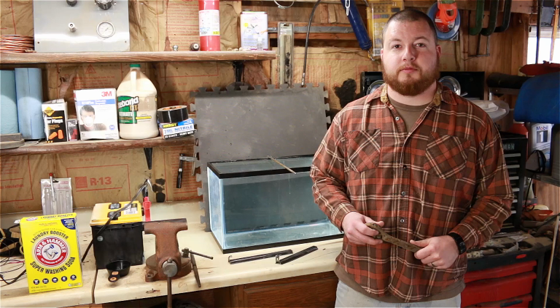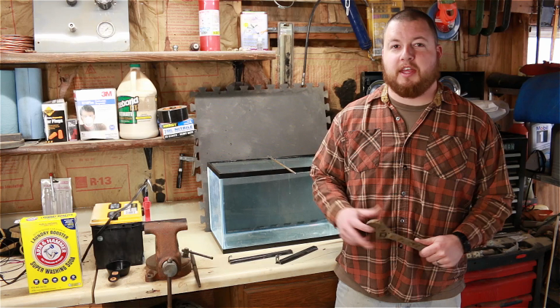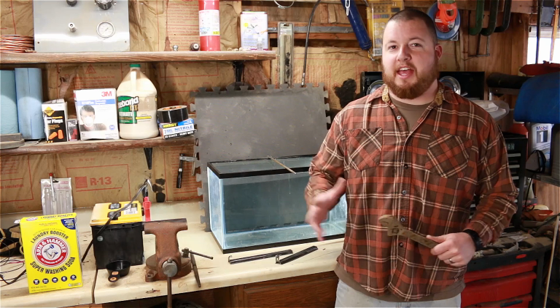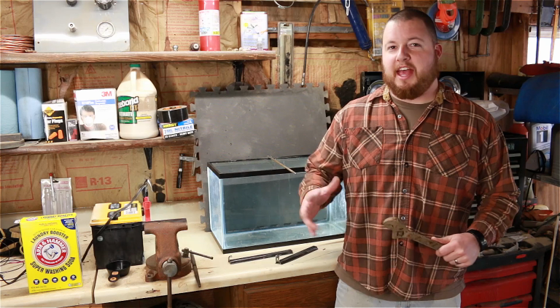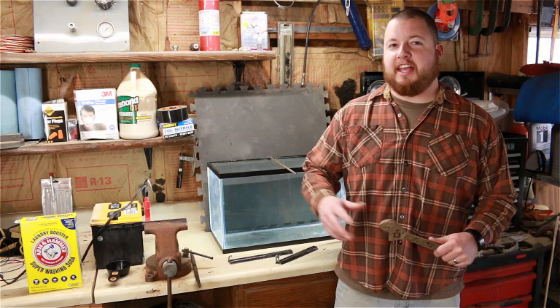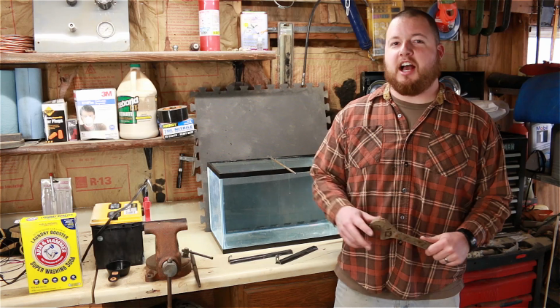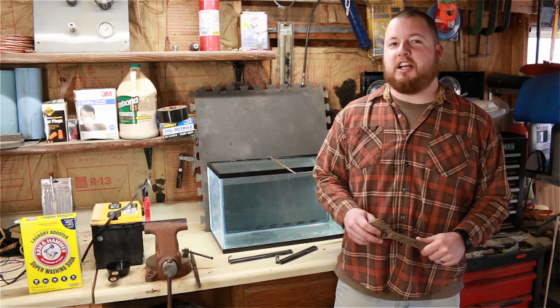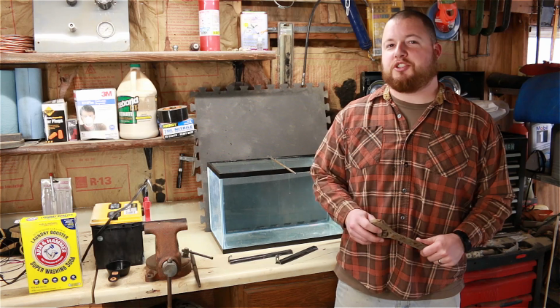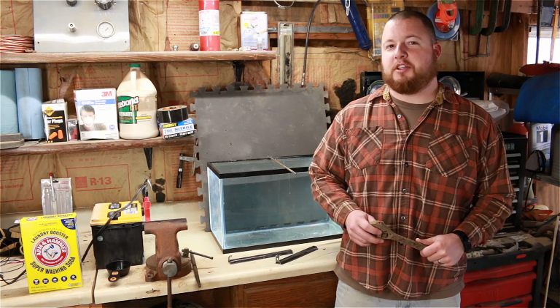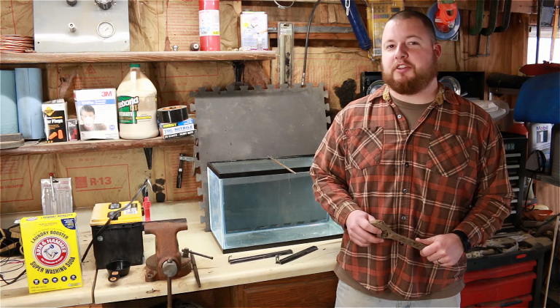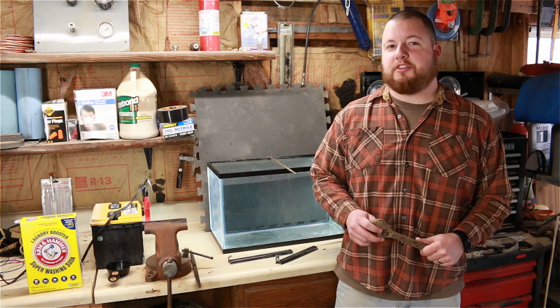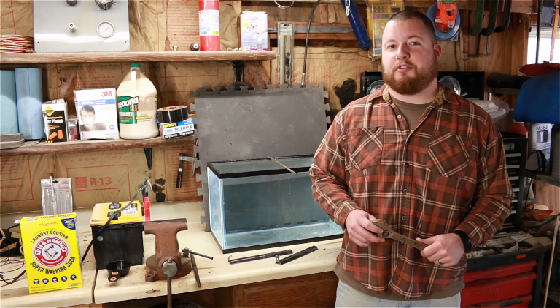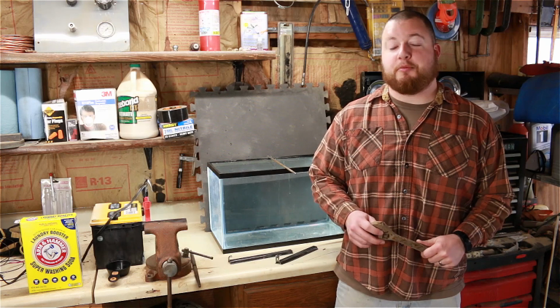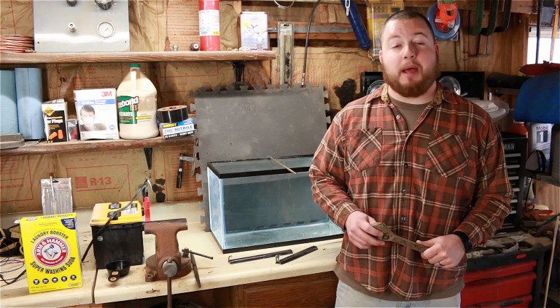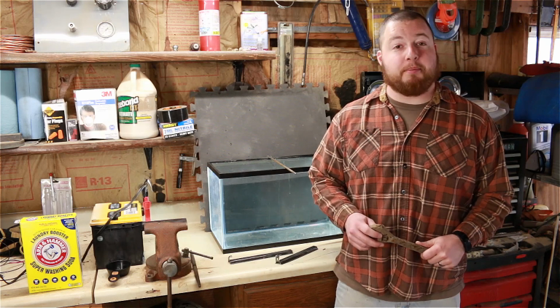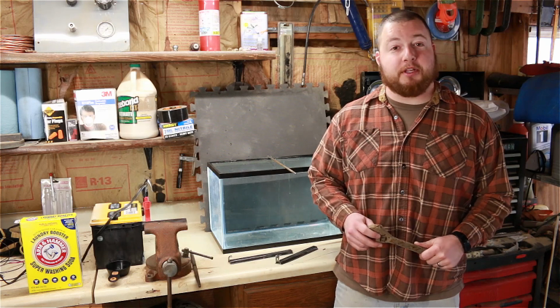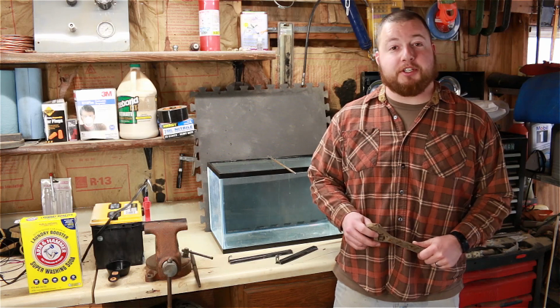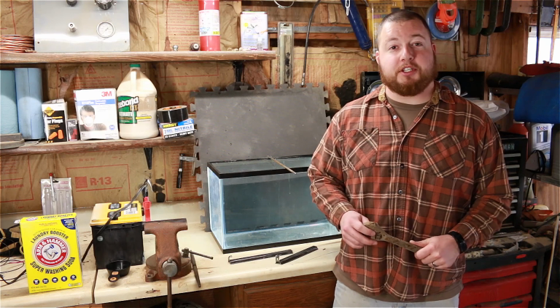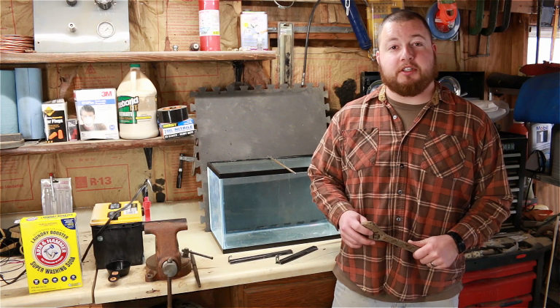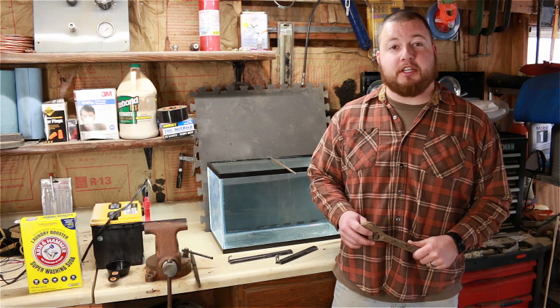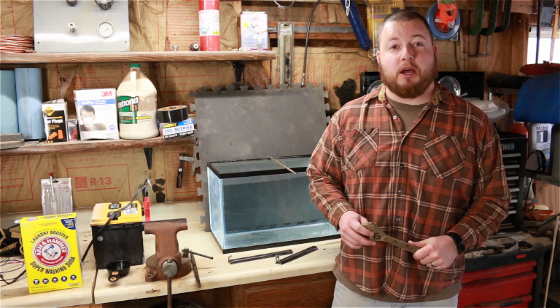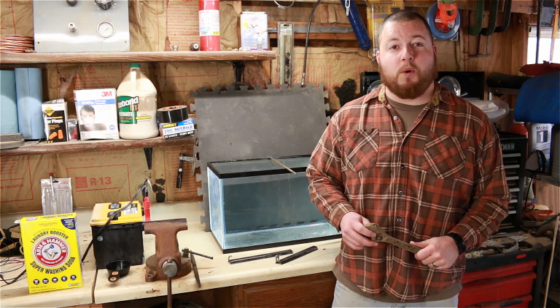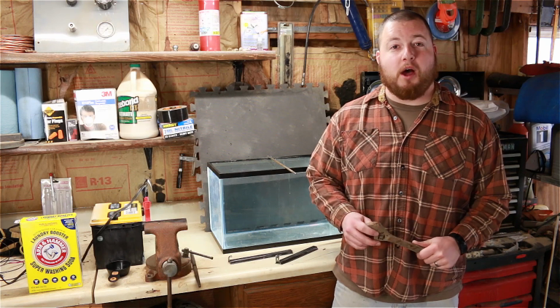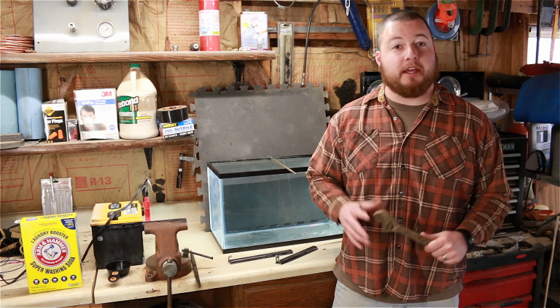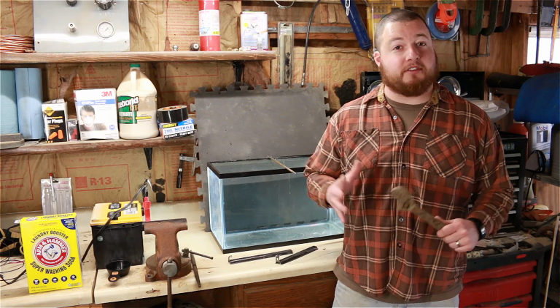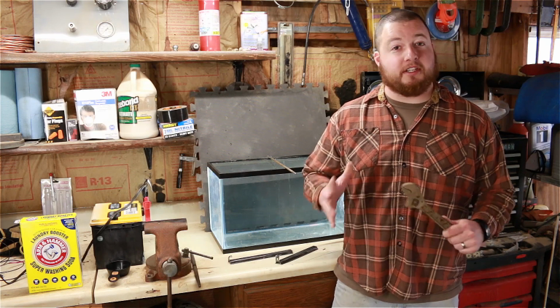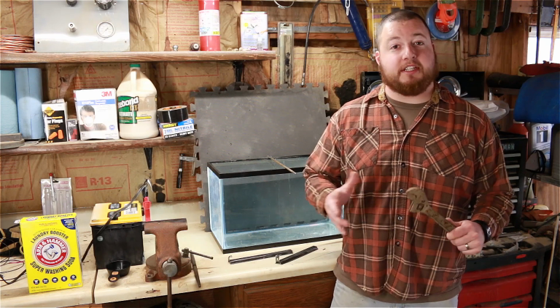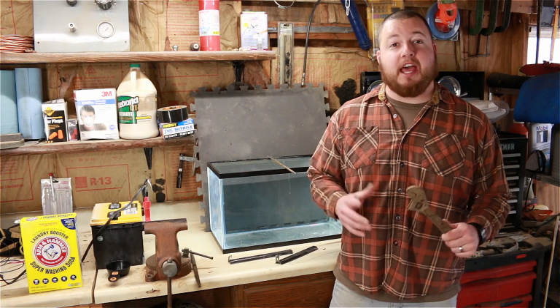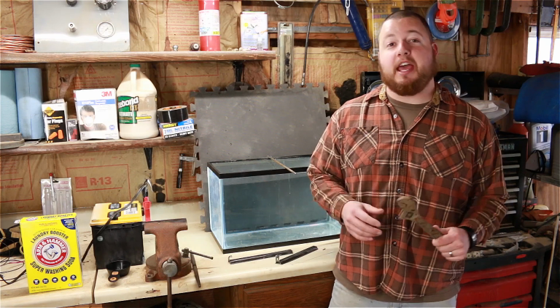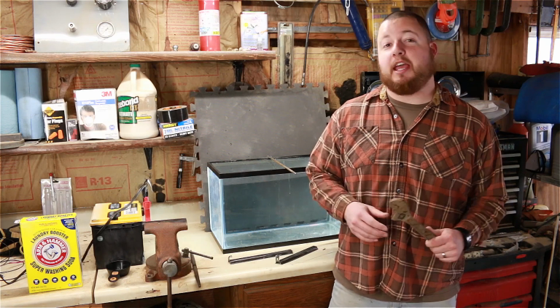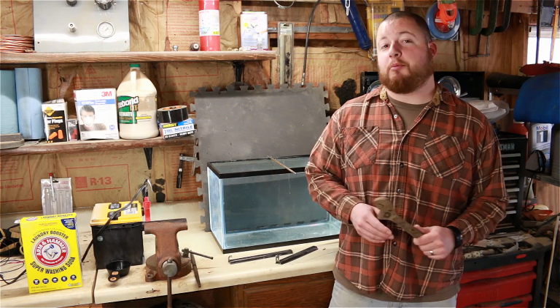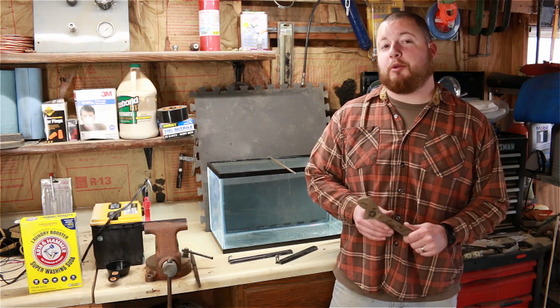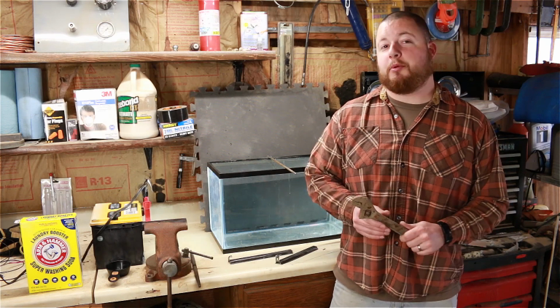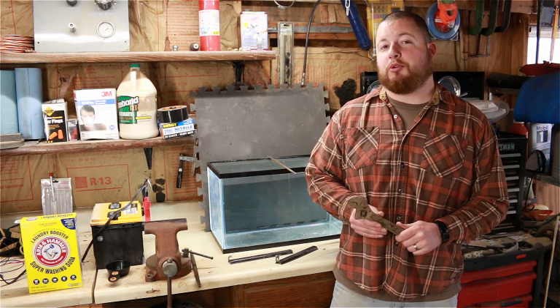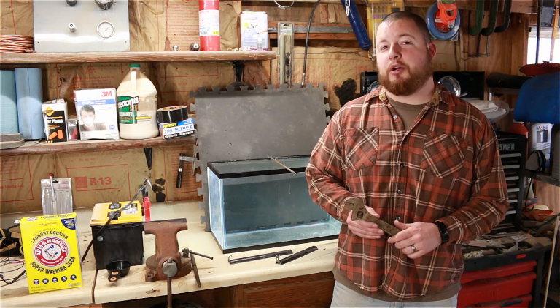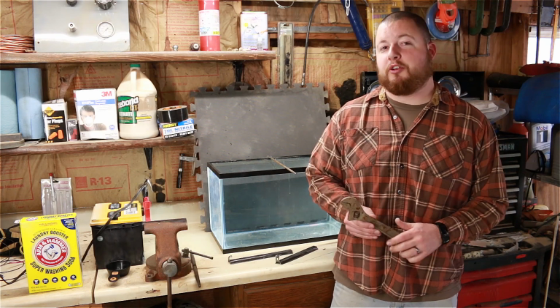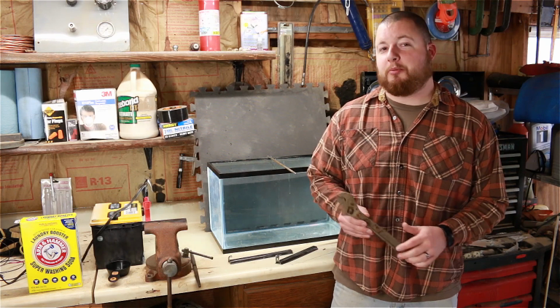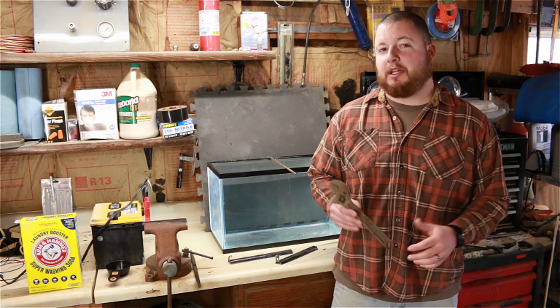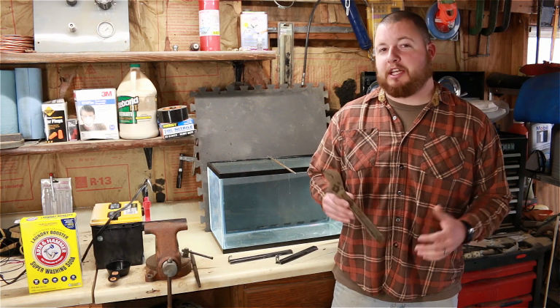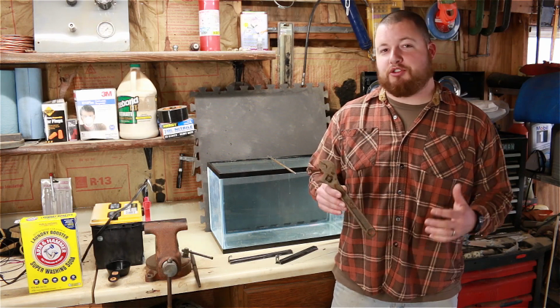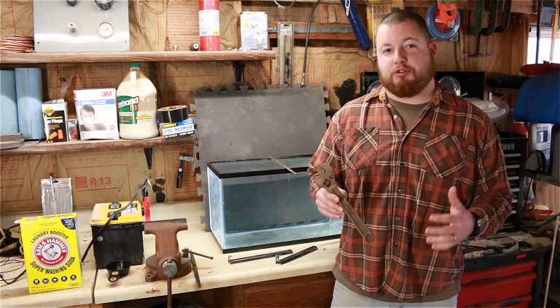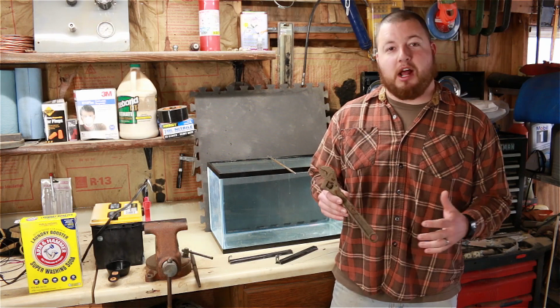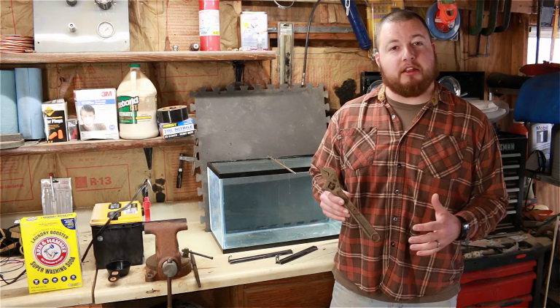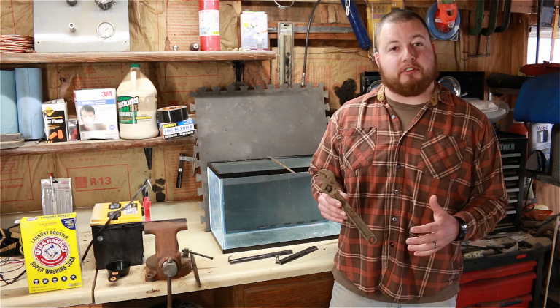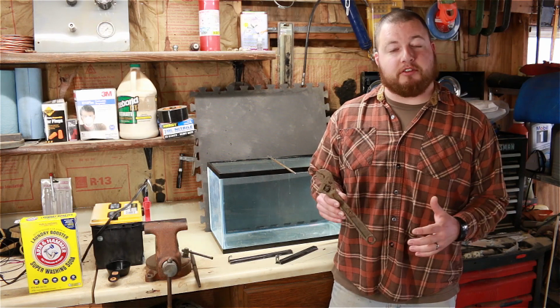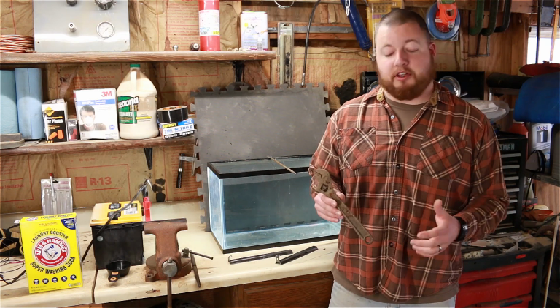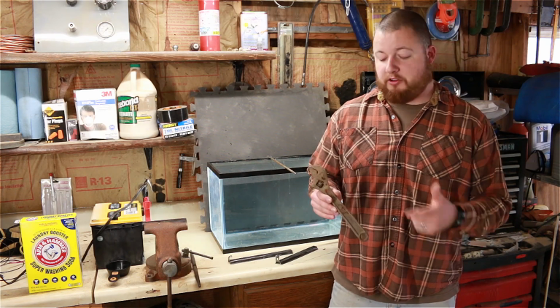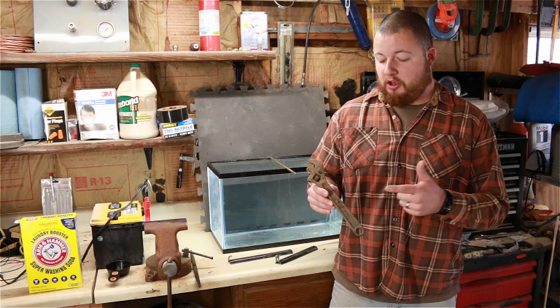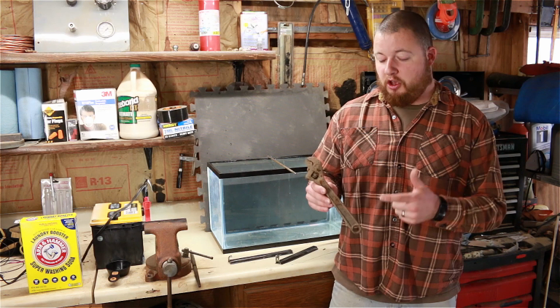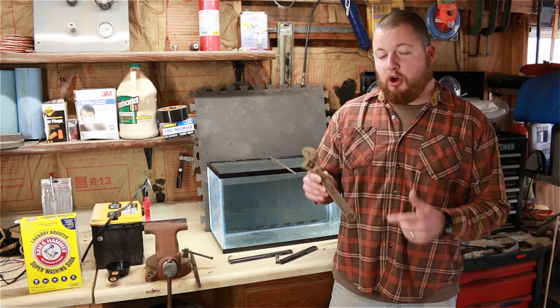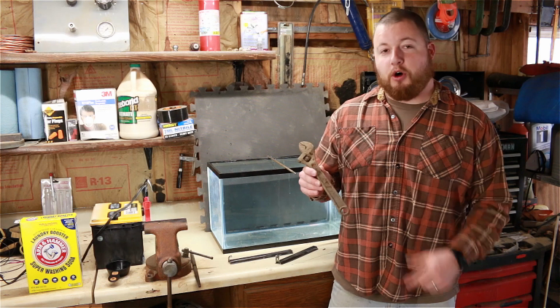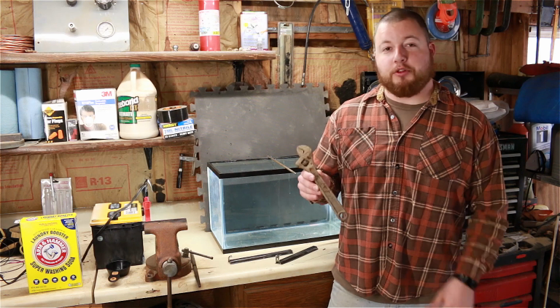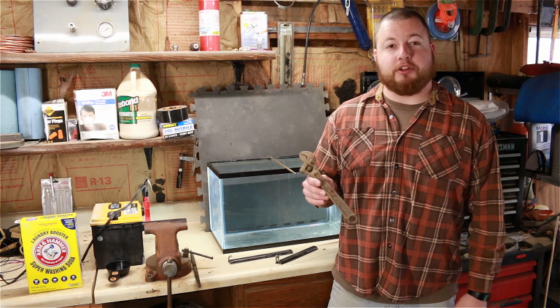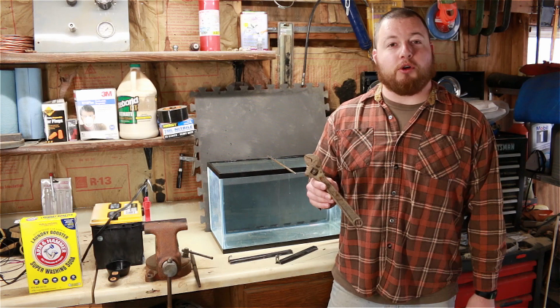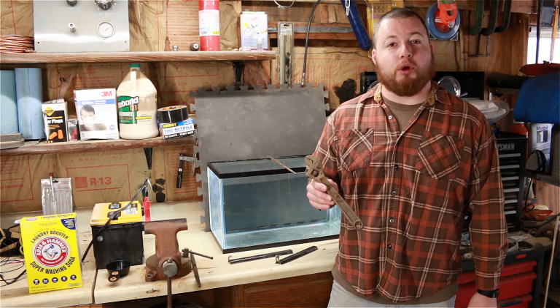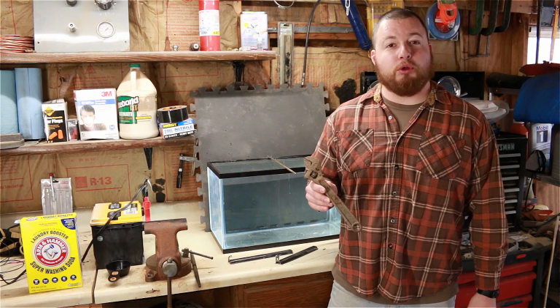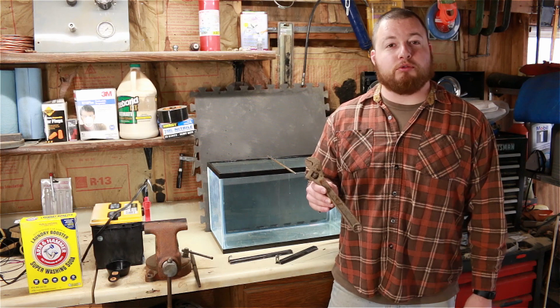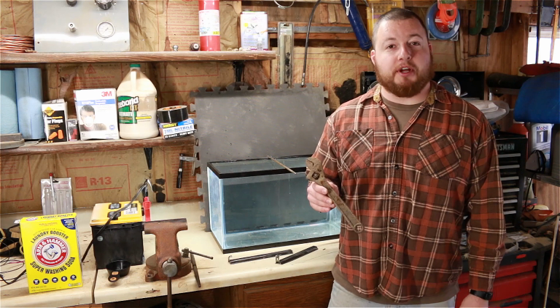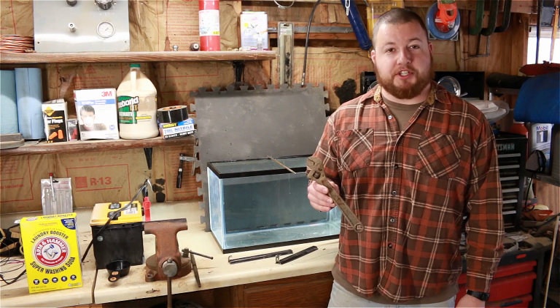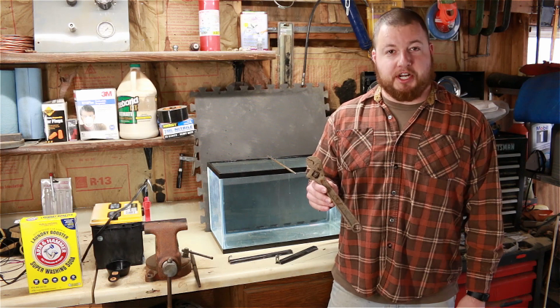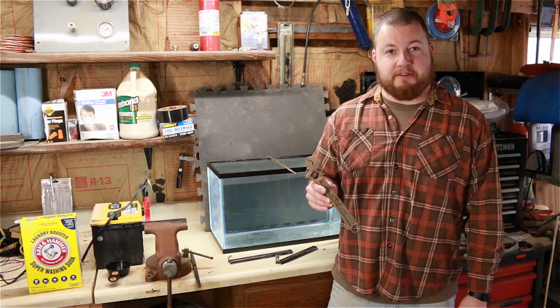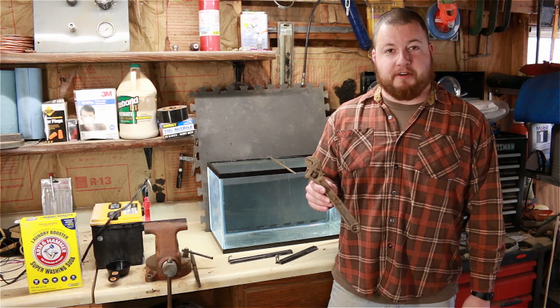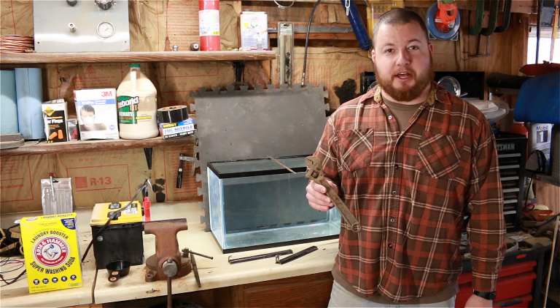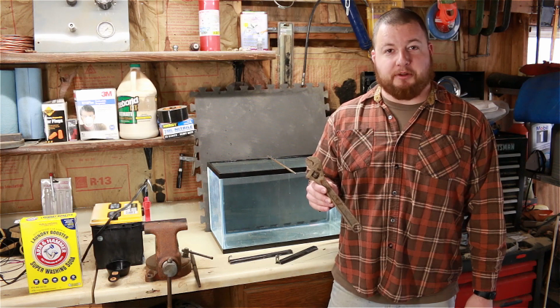Hey guys, Sean Lentz here from Appalachian DIY. Today, I'm going to be doing some electrolysis on this old wrench I found.